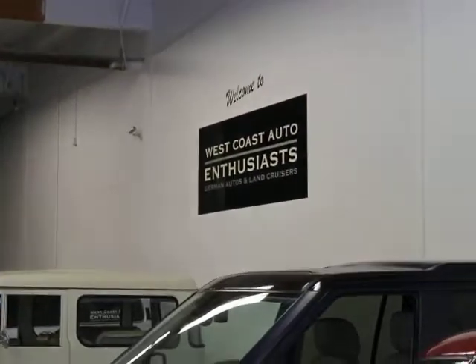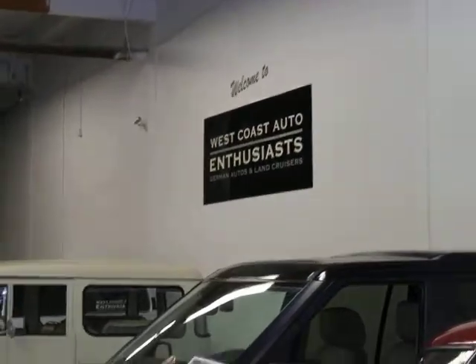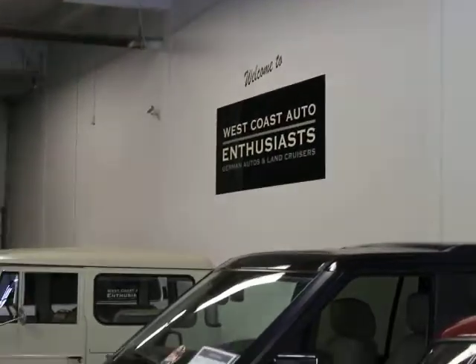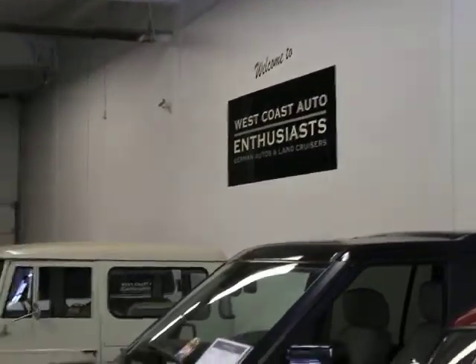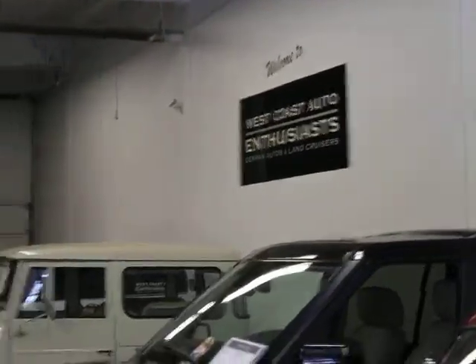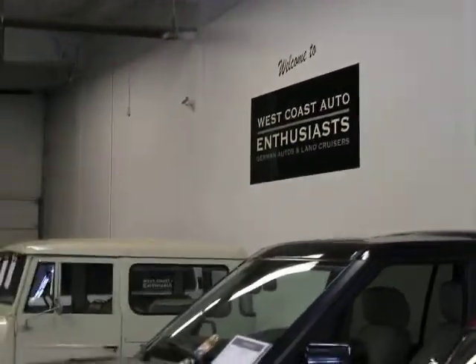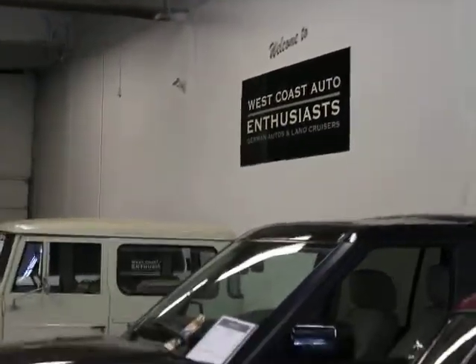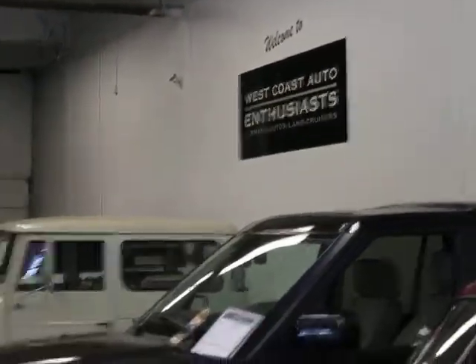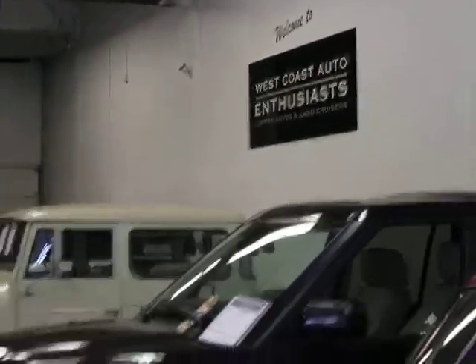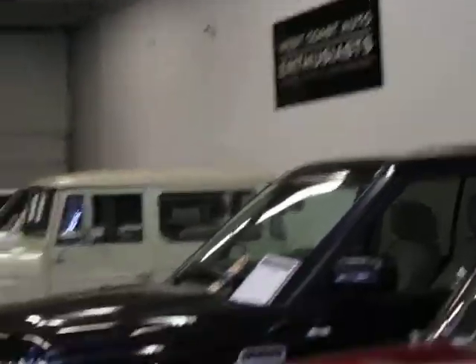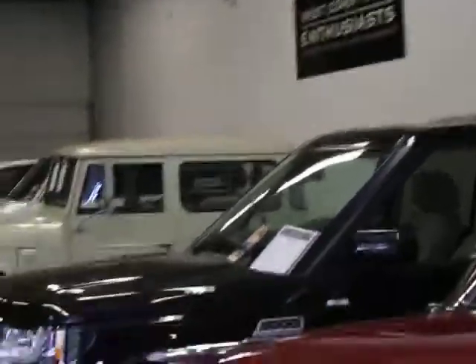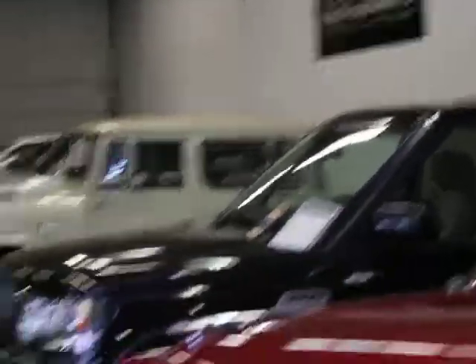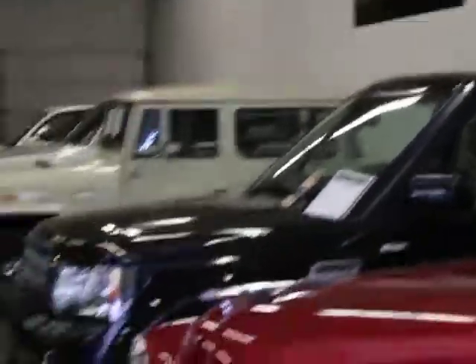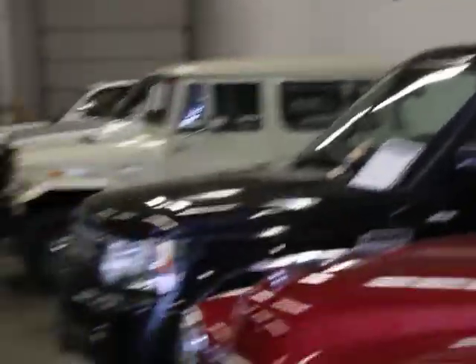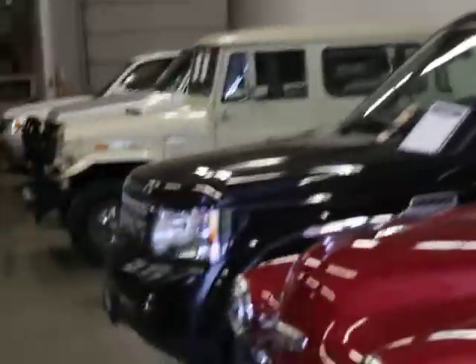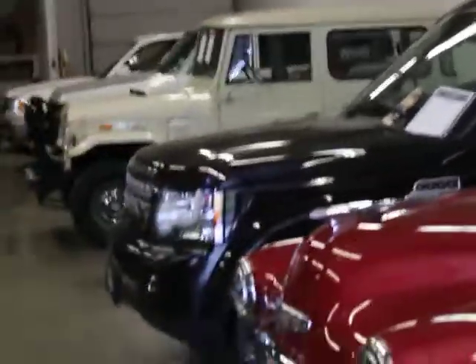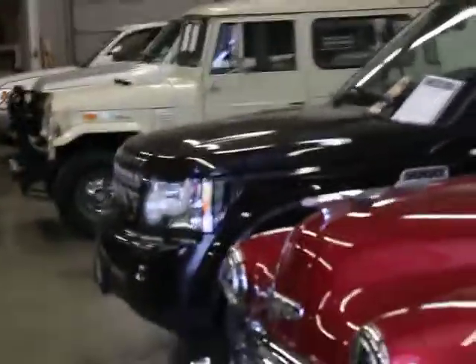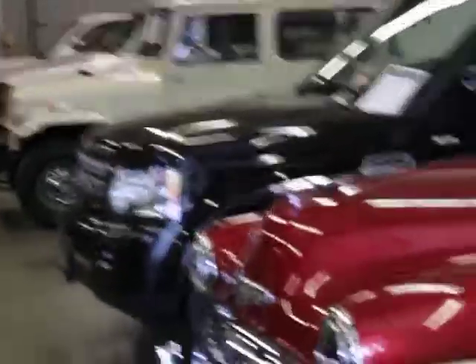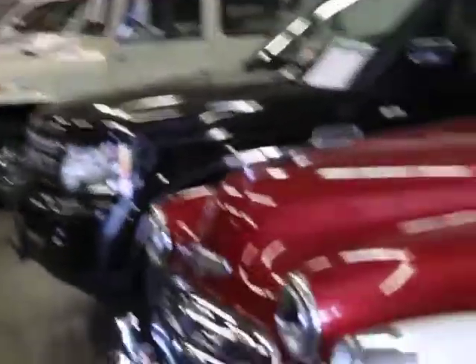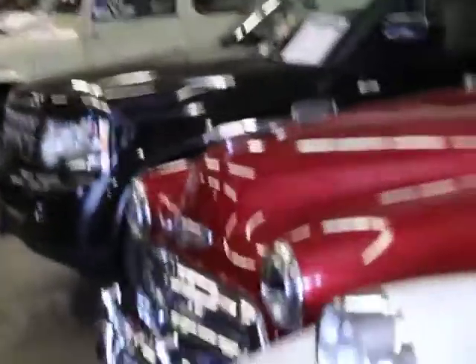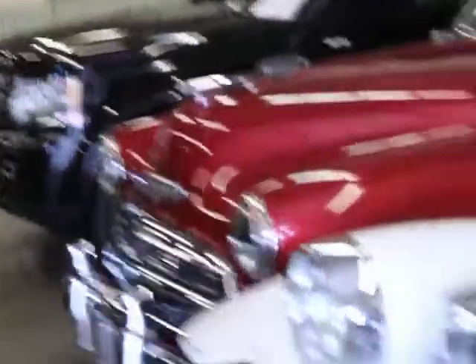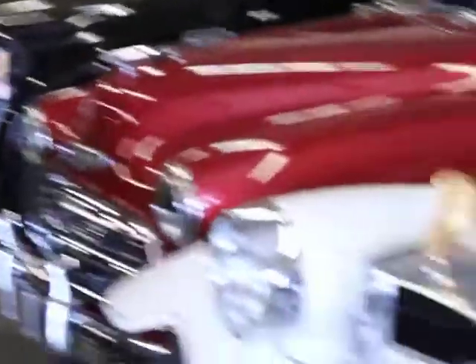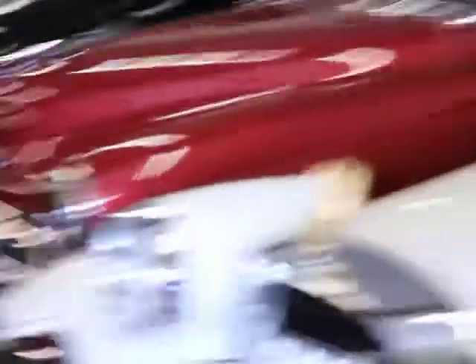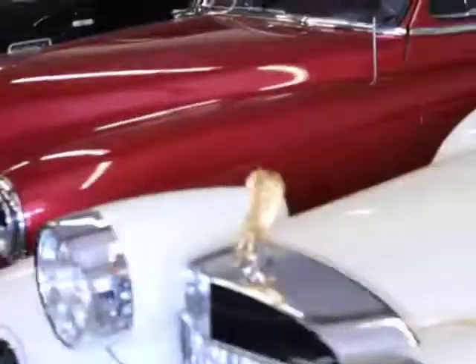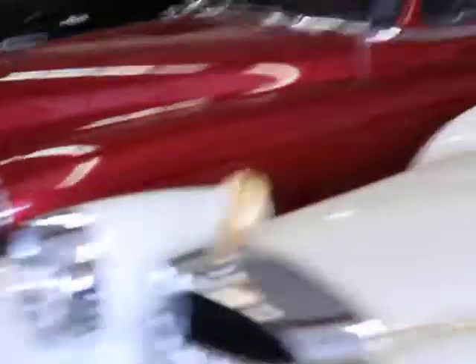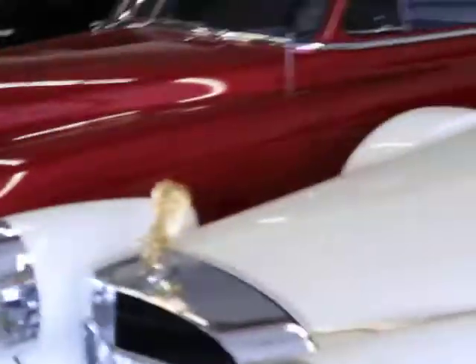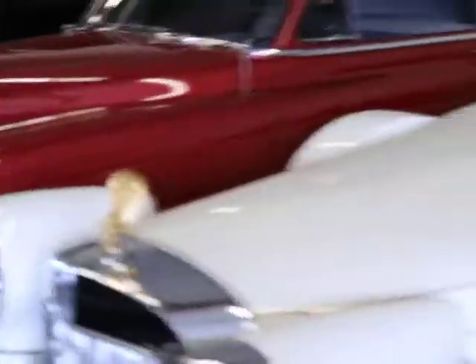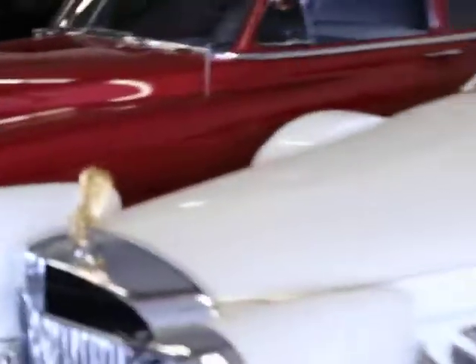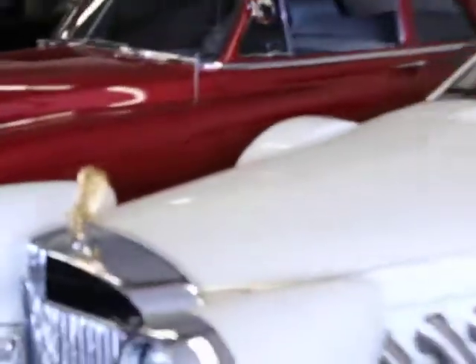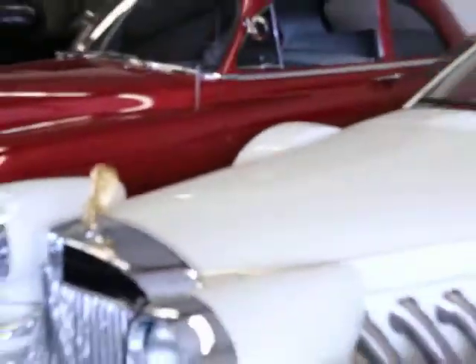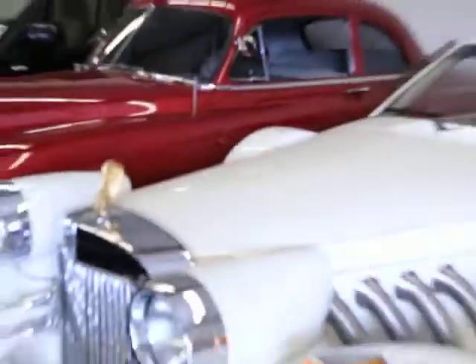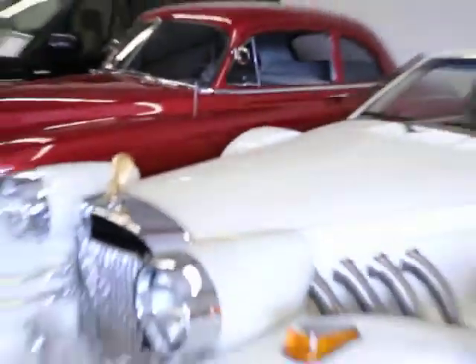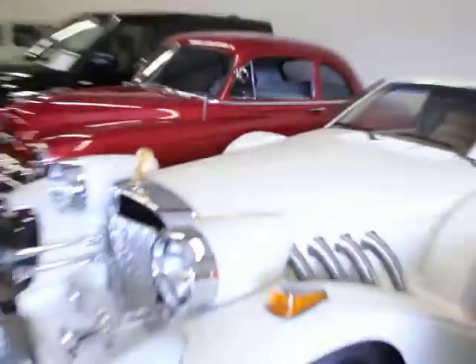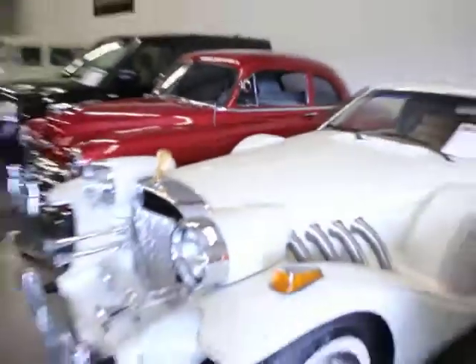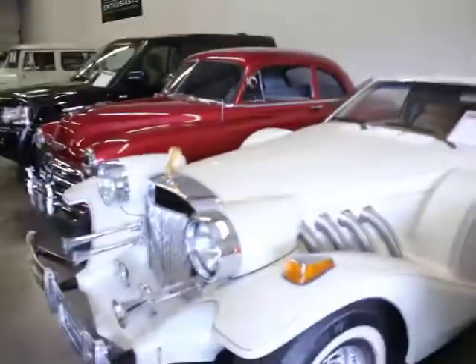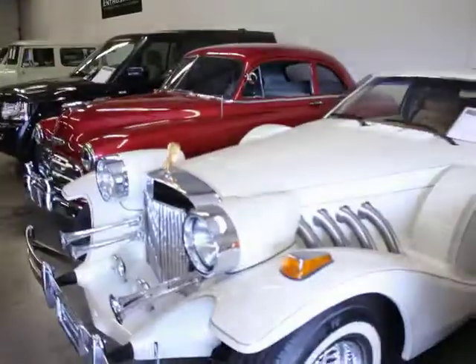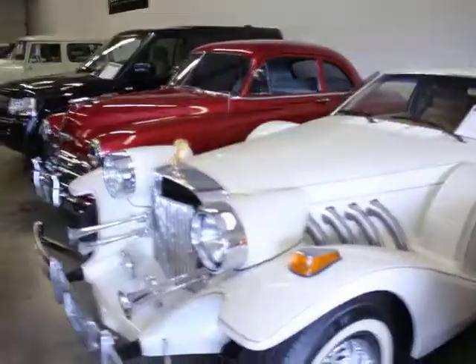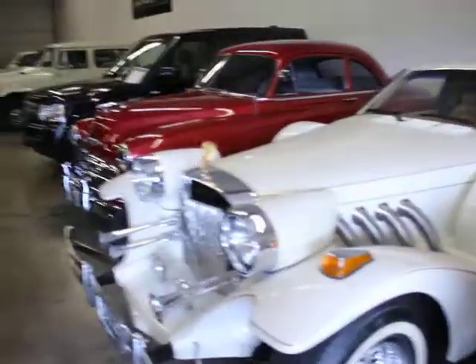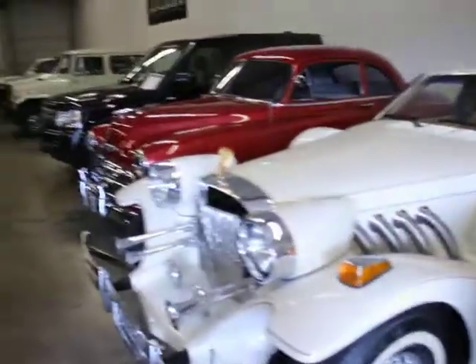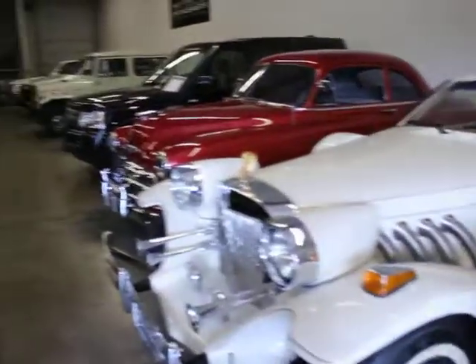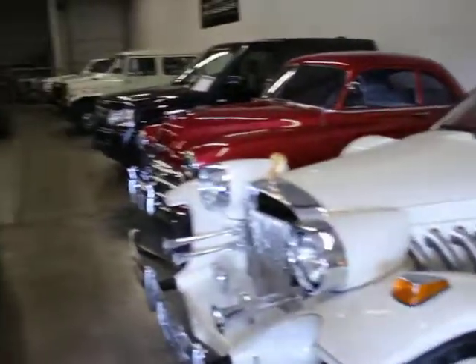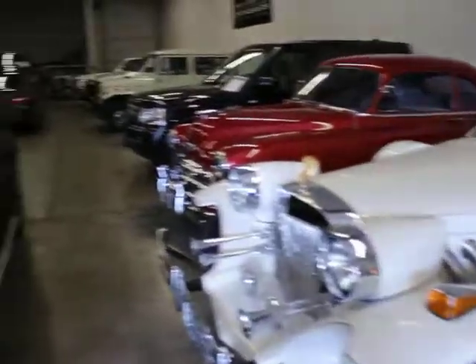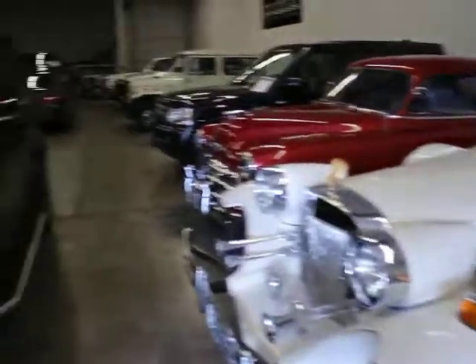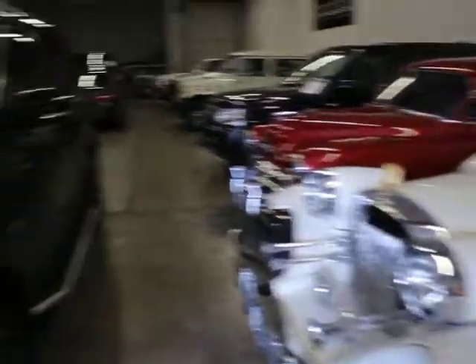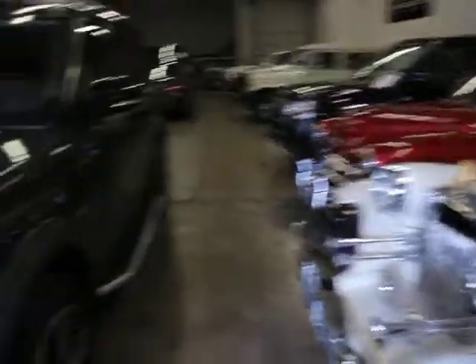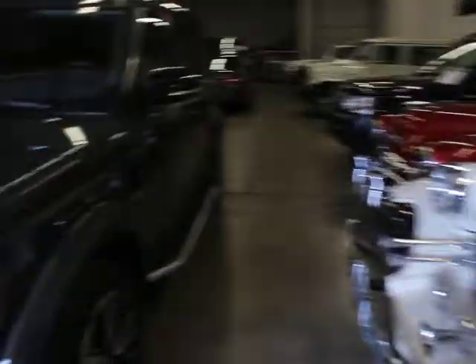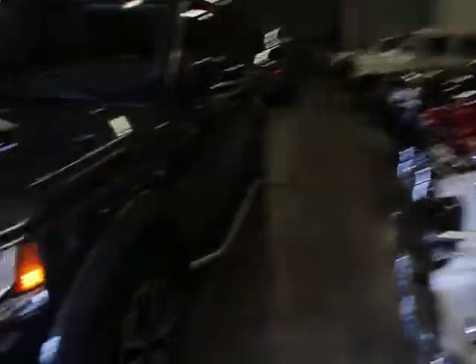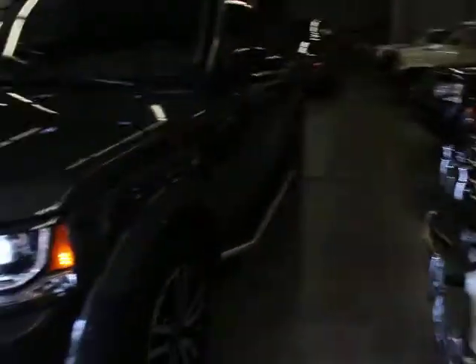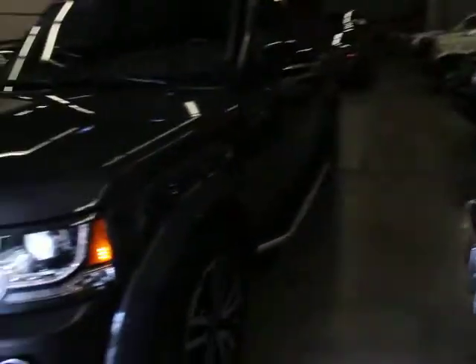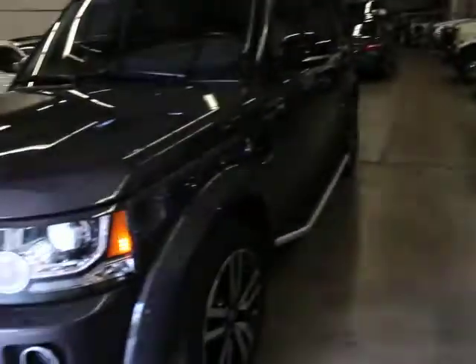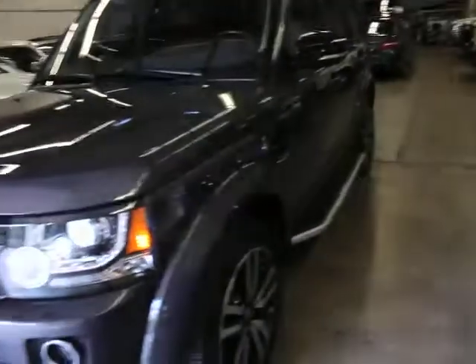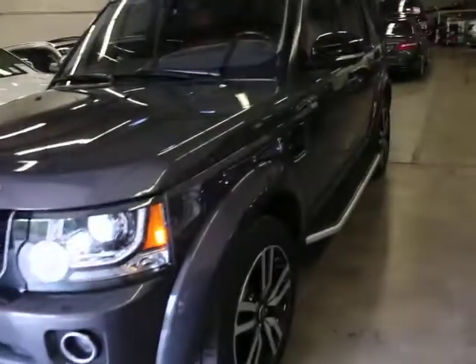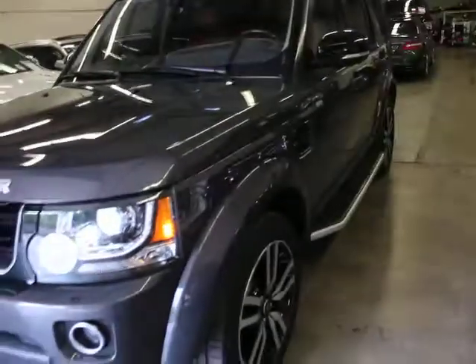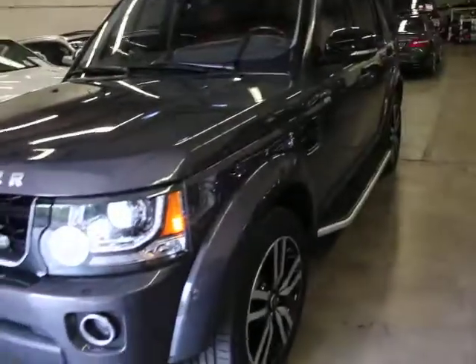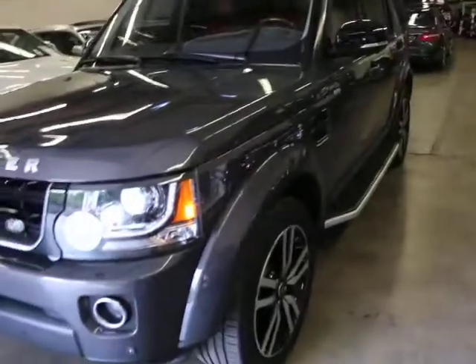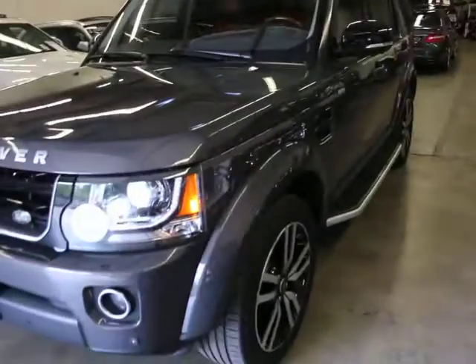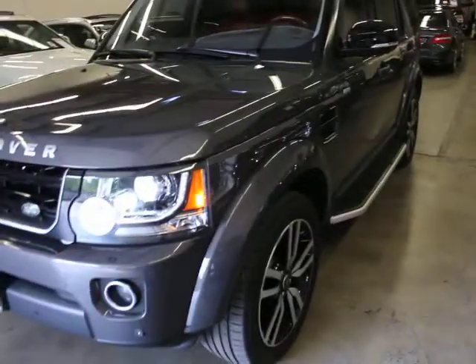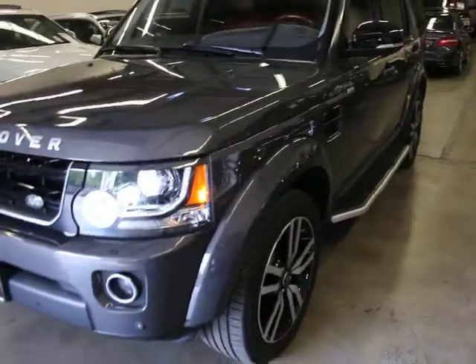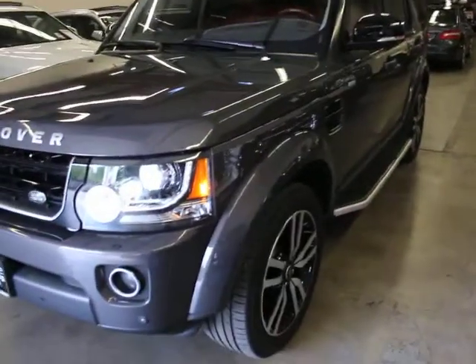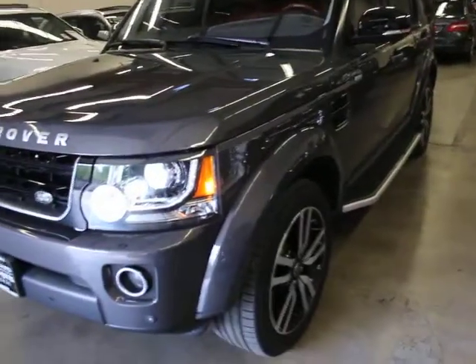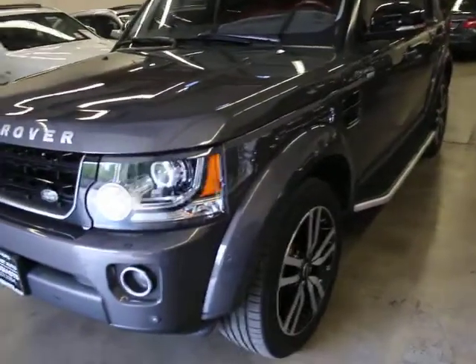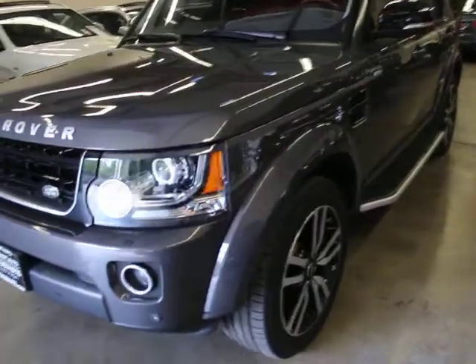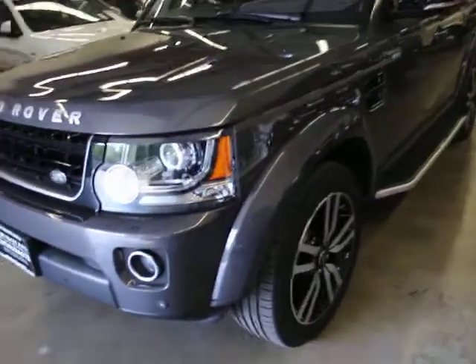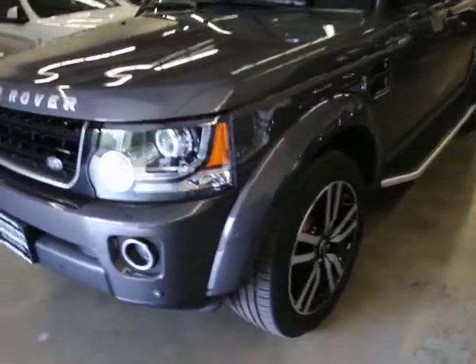Welcome to West Coast Auto Enthusiast. Here's some of our inventory. We're just going to go through the LR4, which I've just moved to the front of the warehouse.